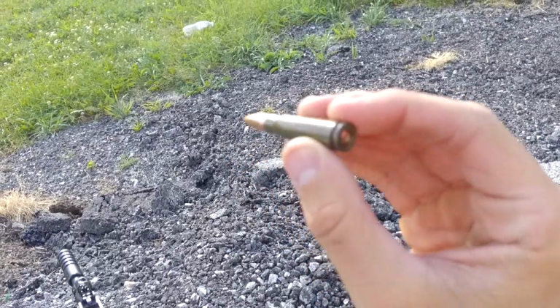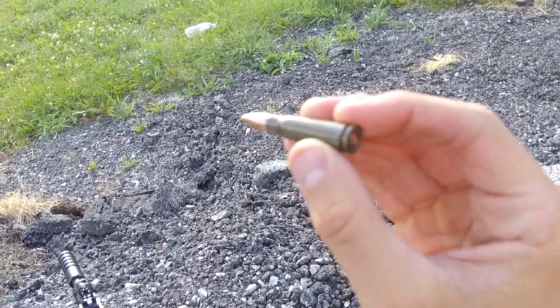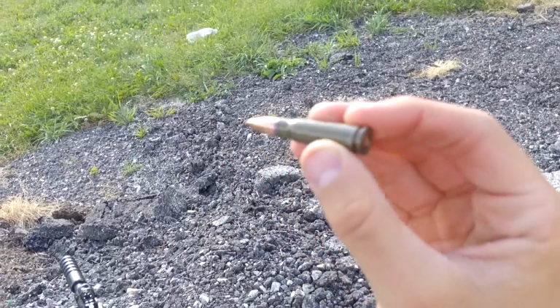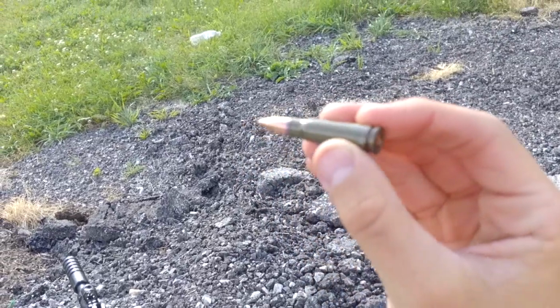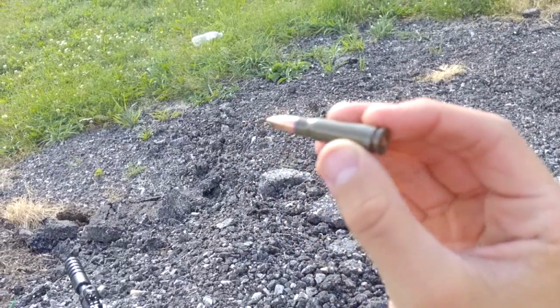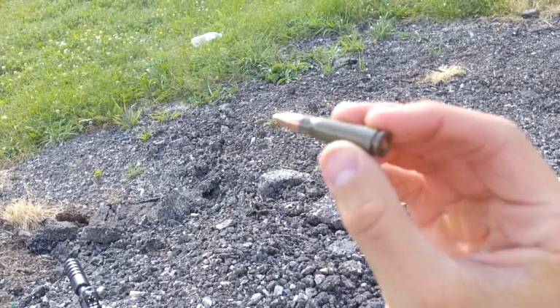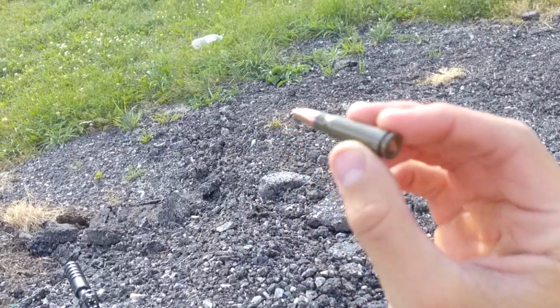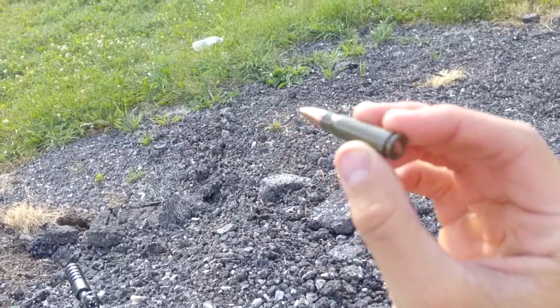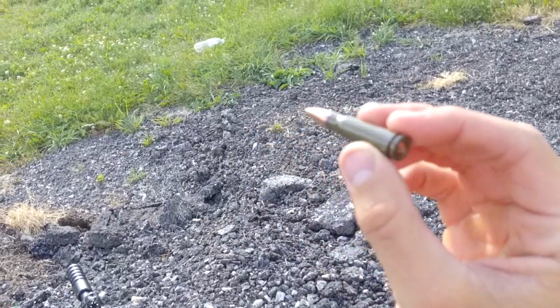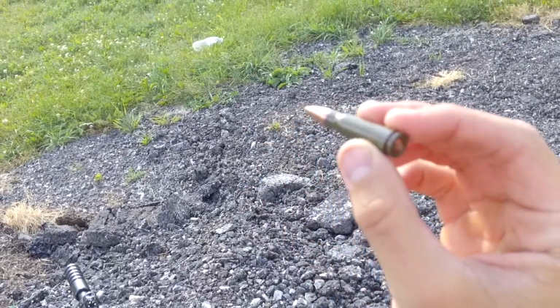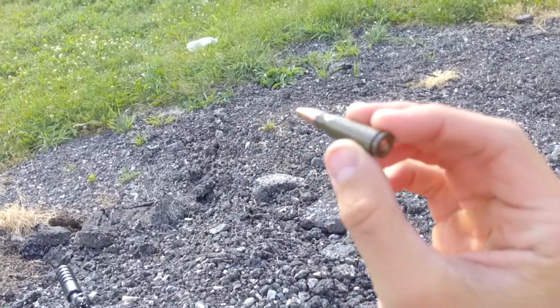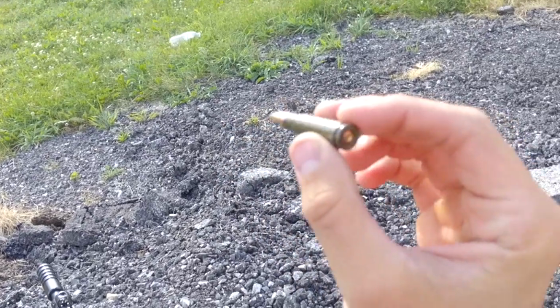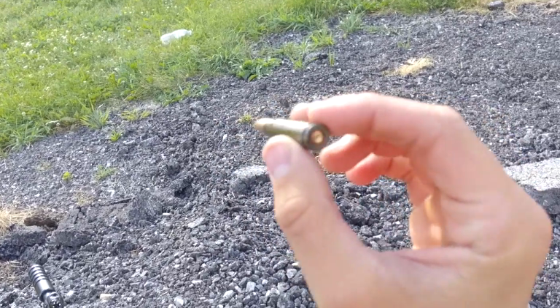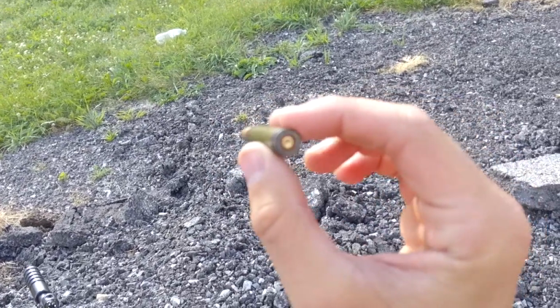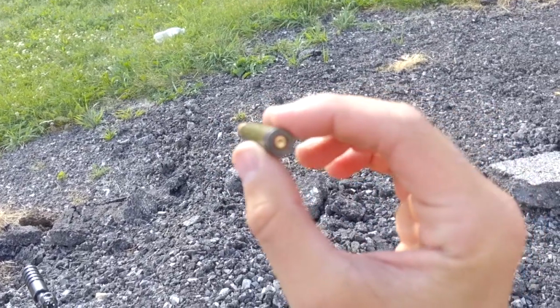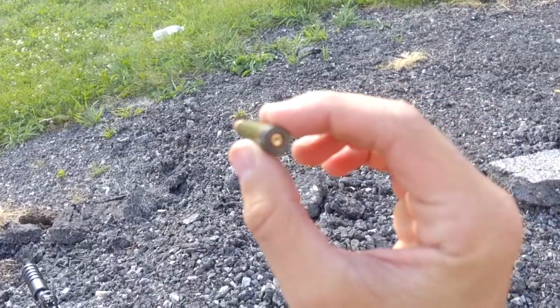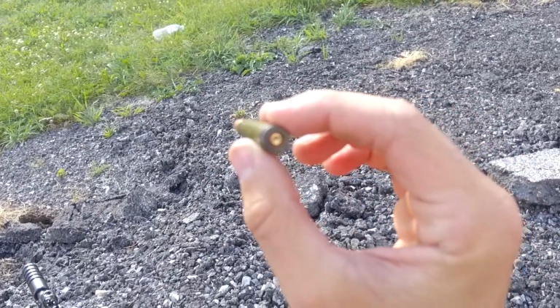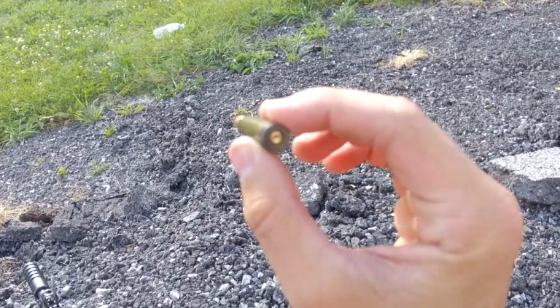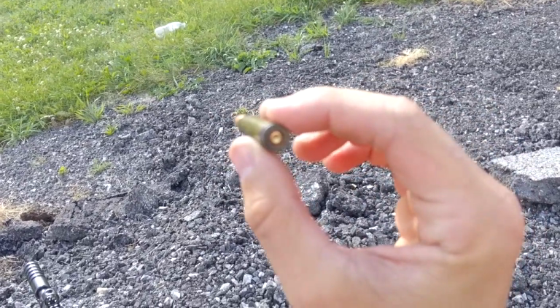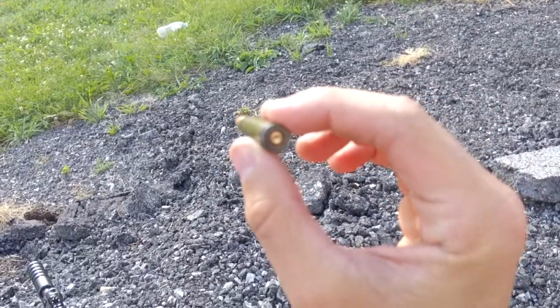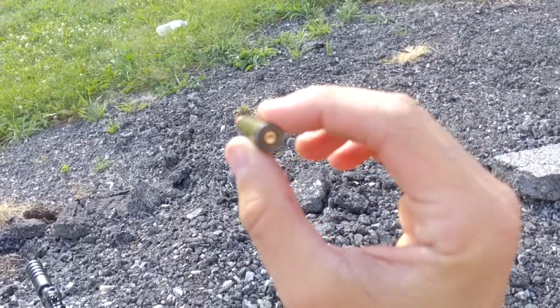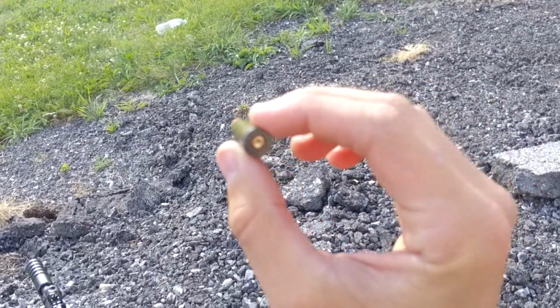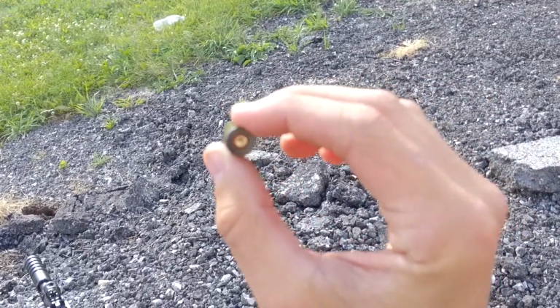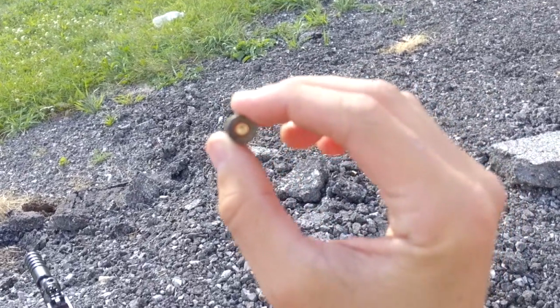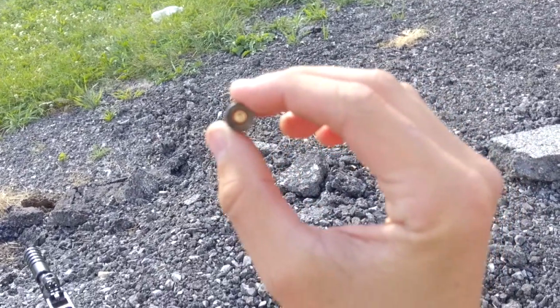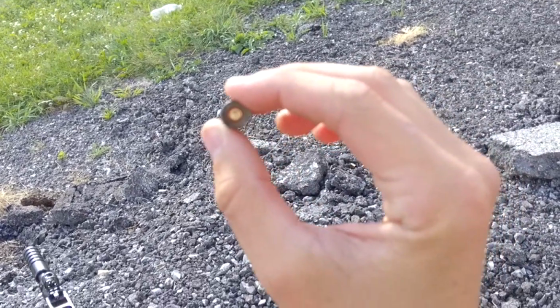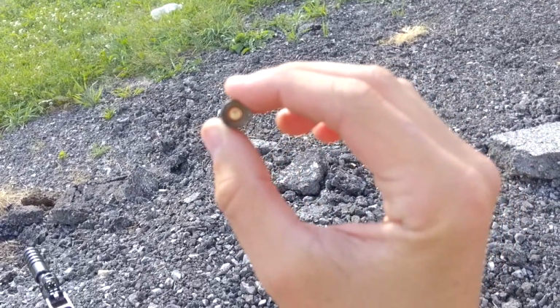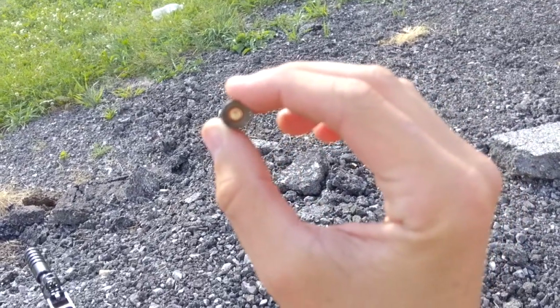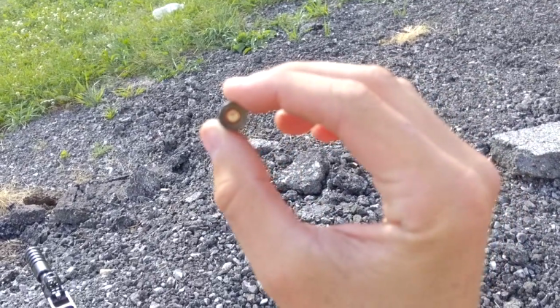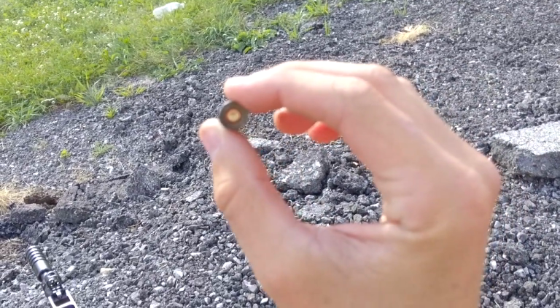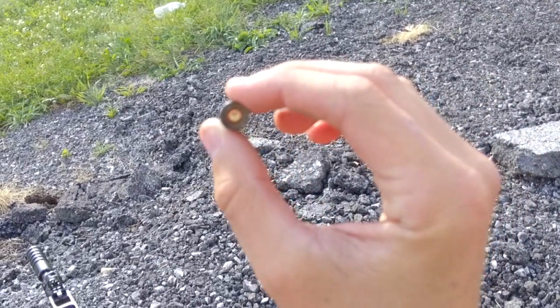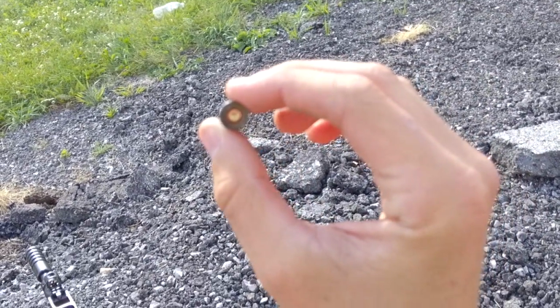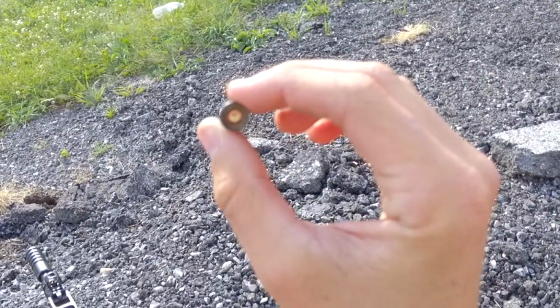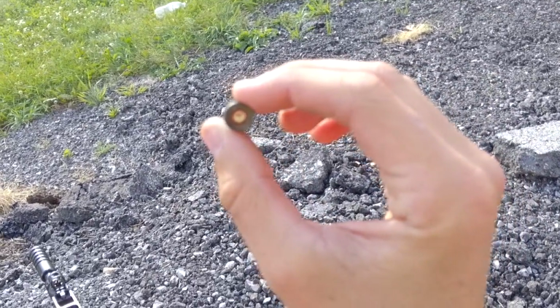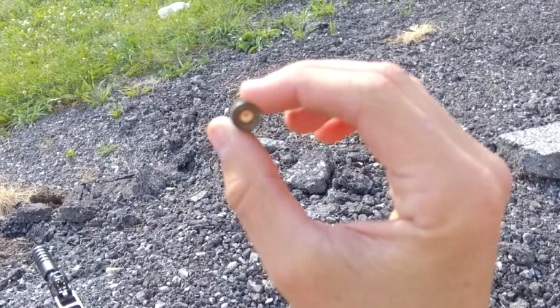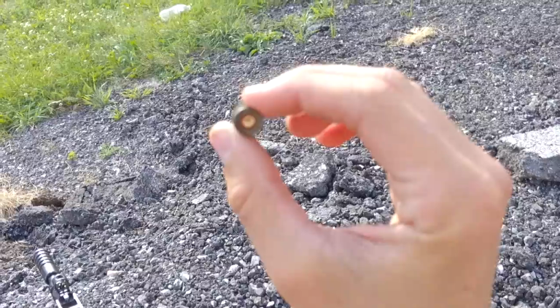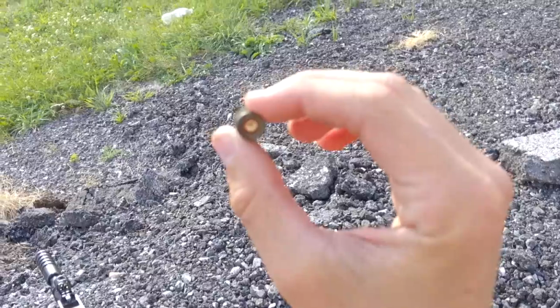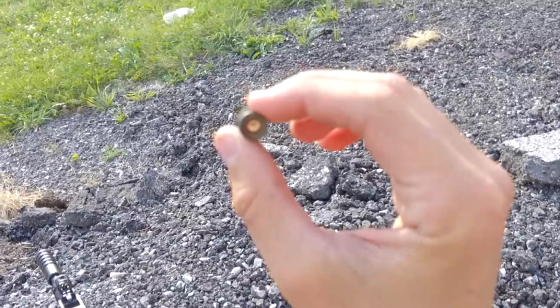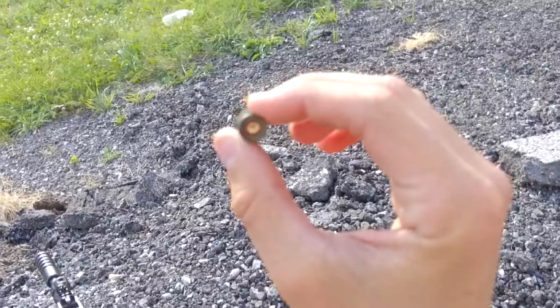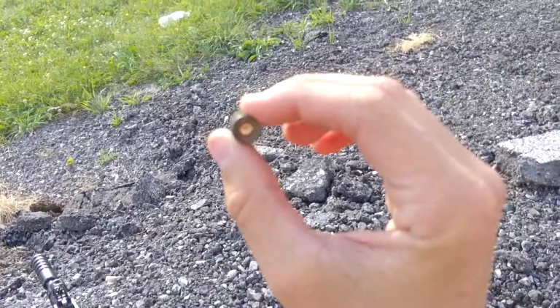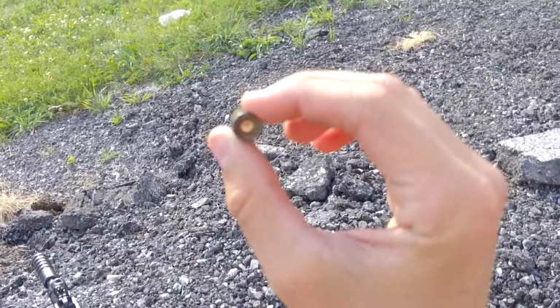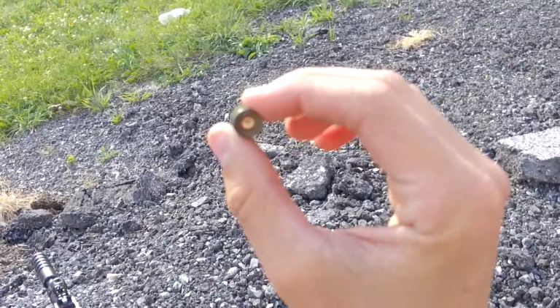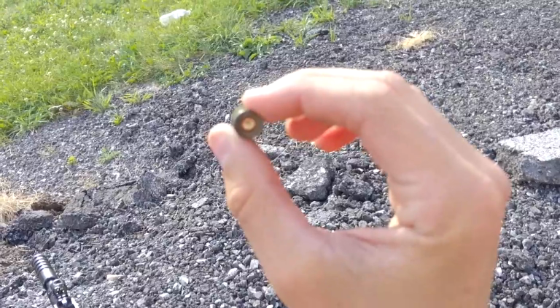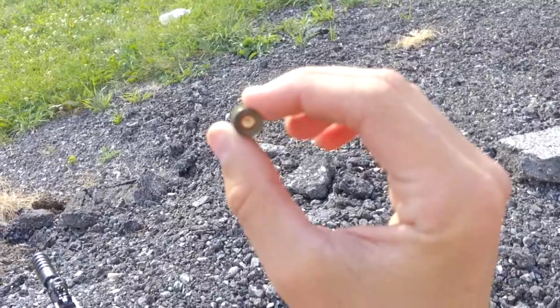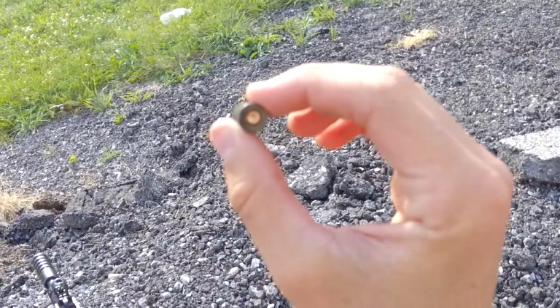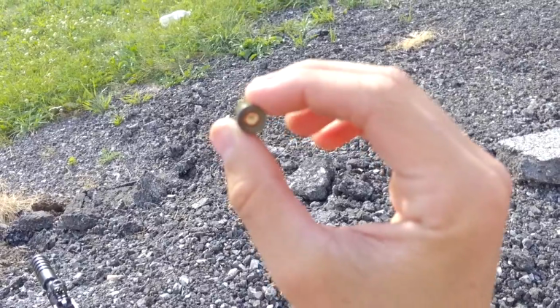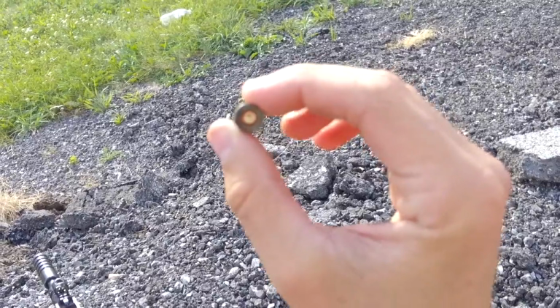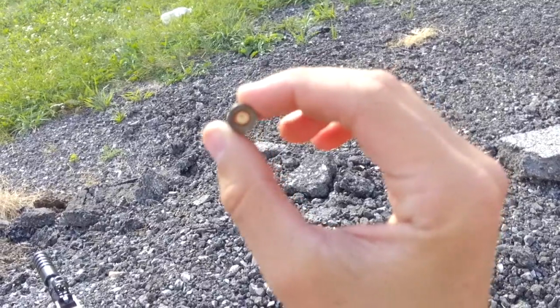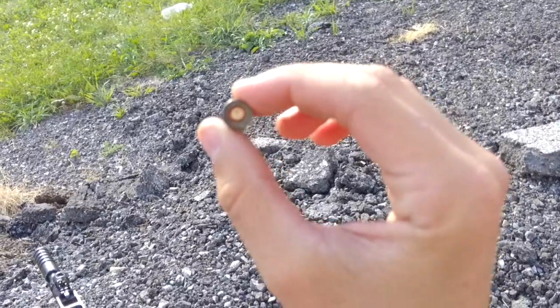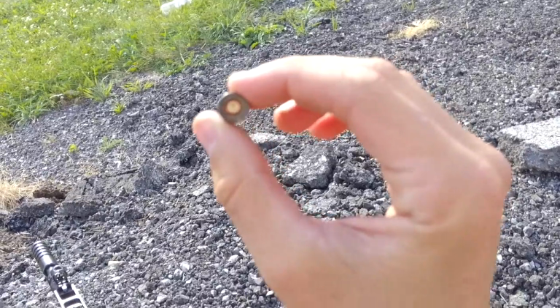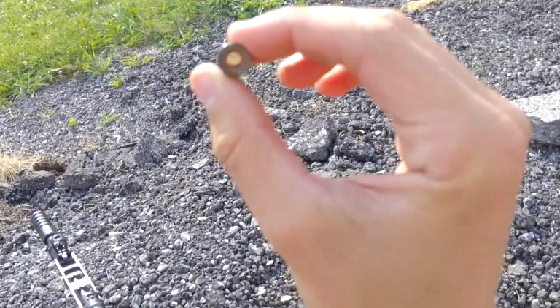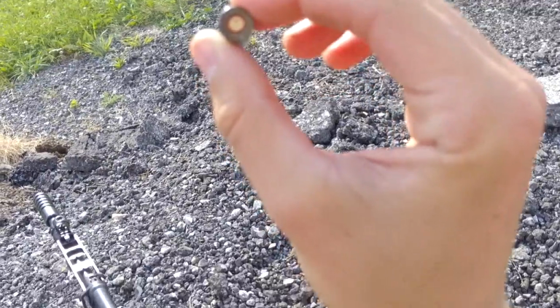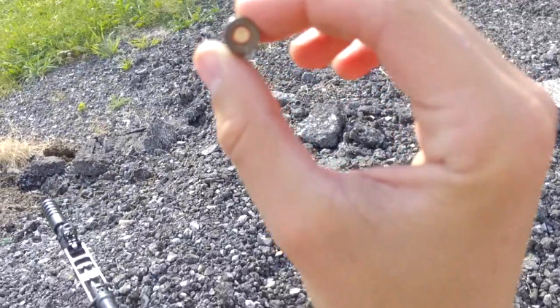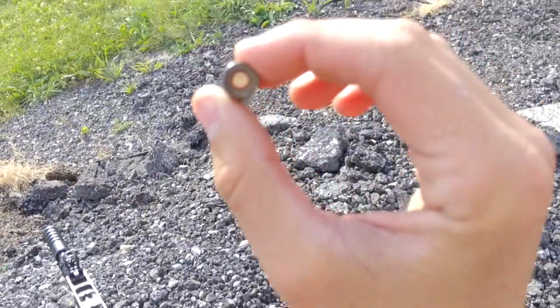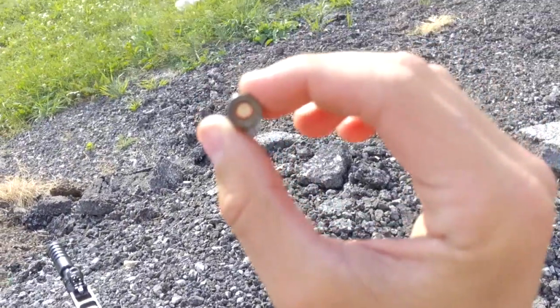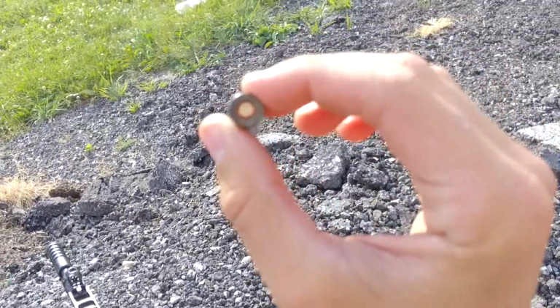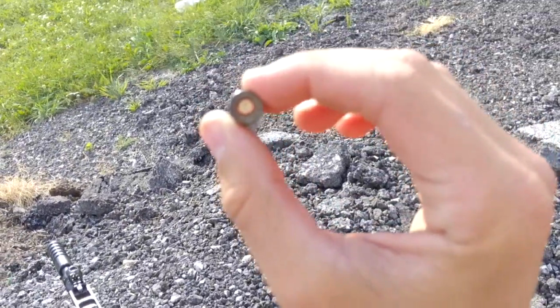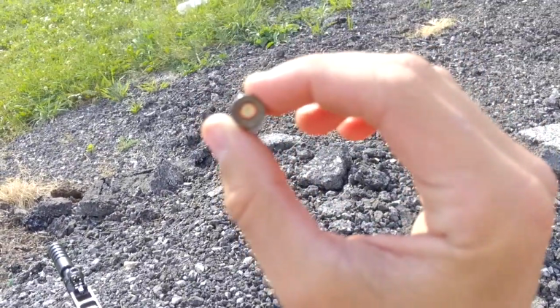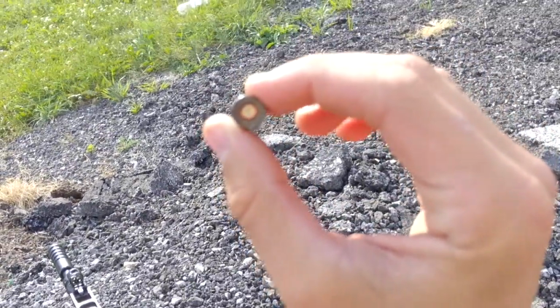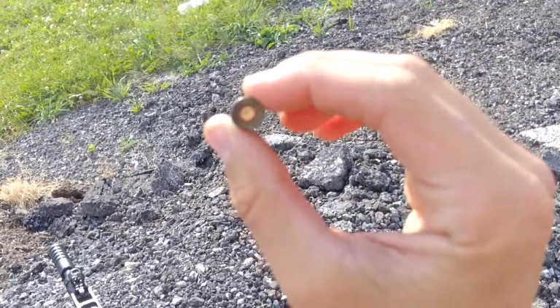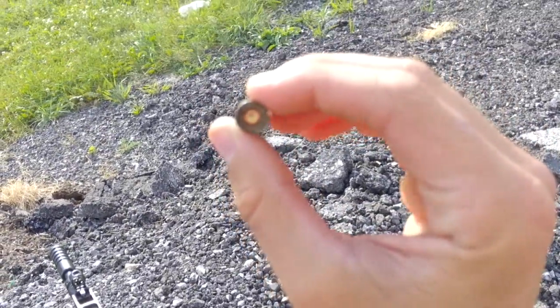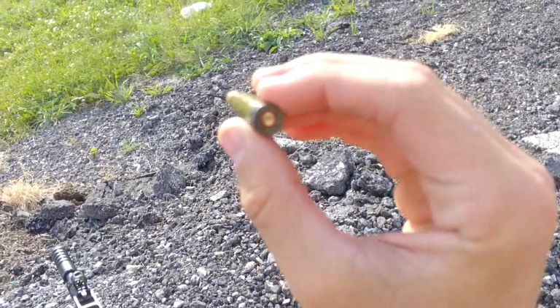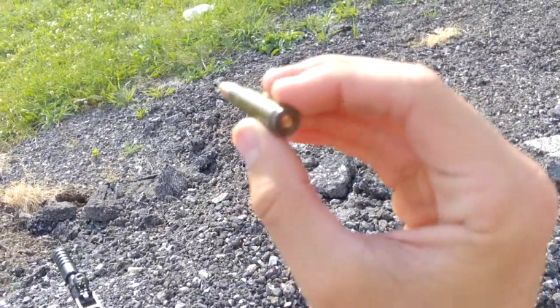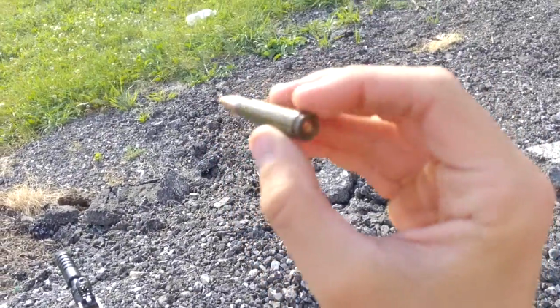Failure to fire. It's probably not smart to be holding the round right now, but yeah — there is a dent on there.